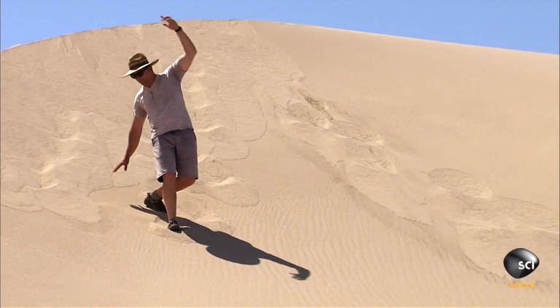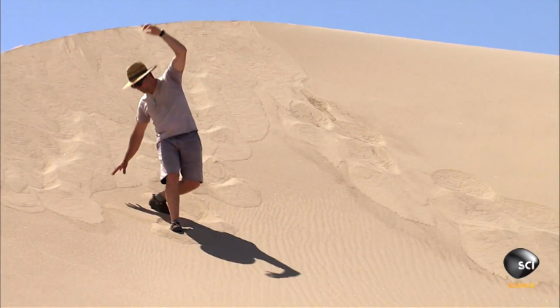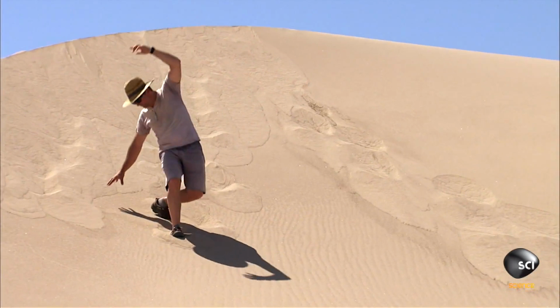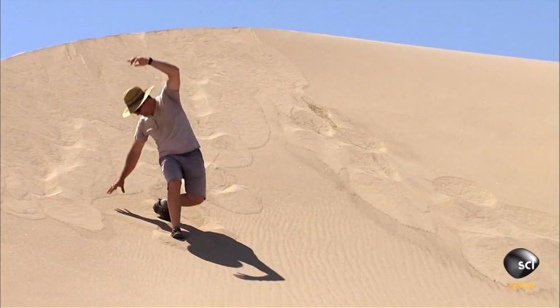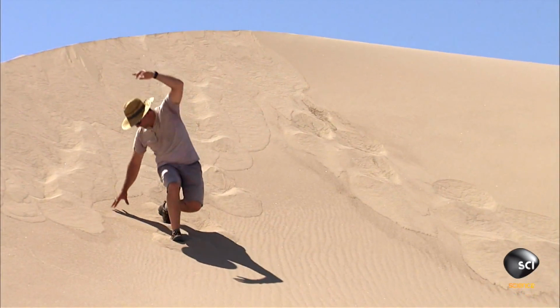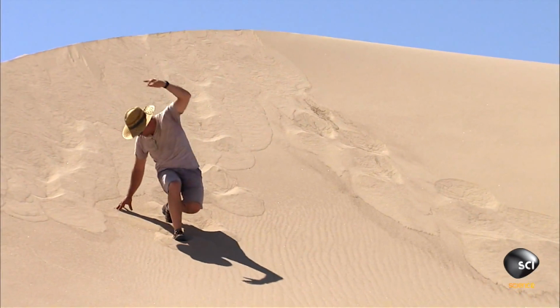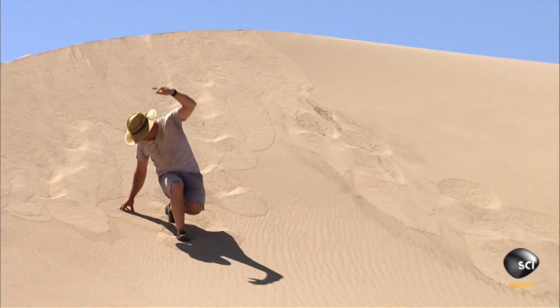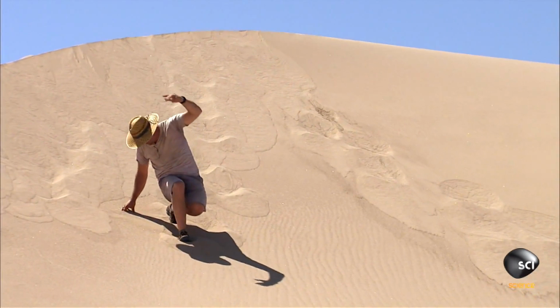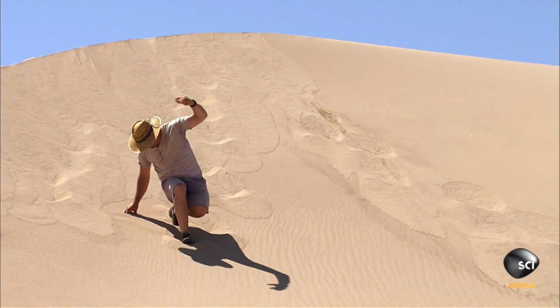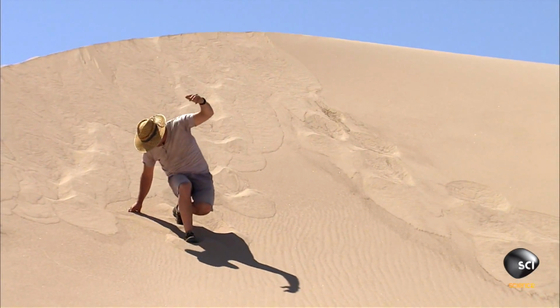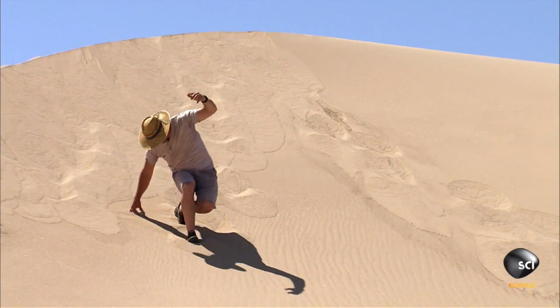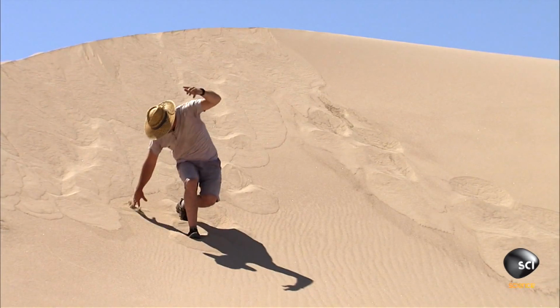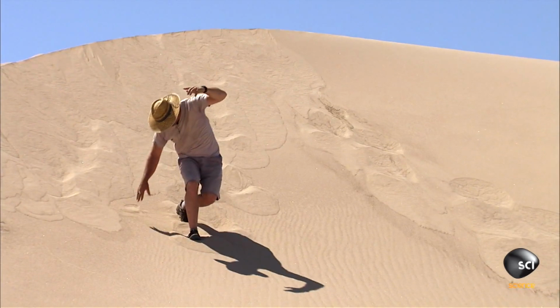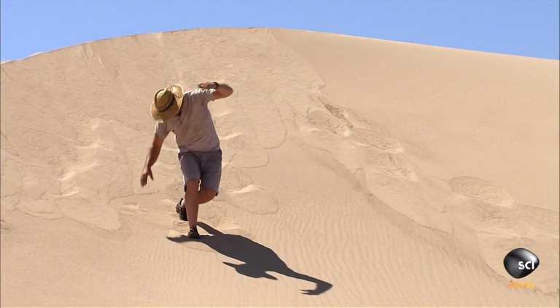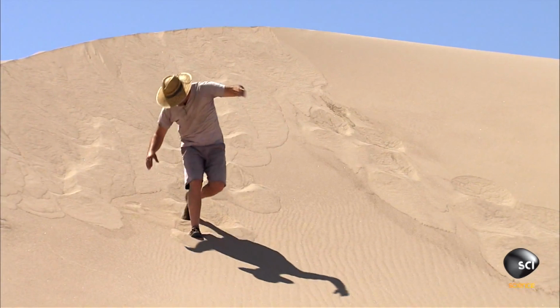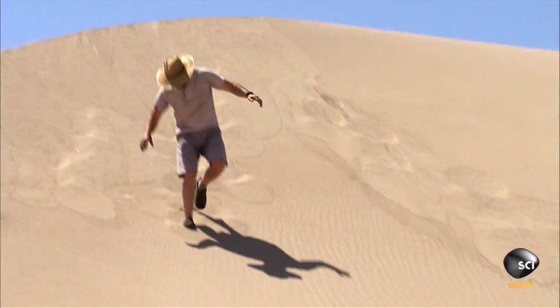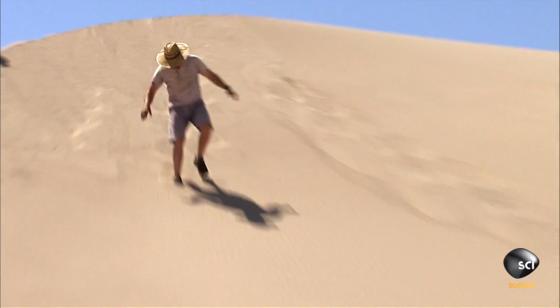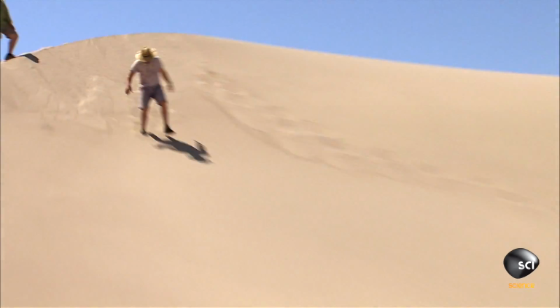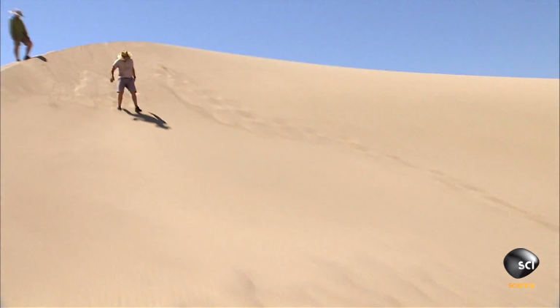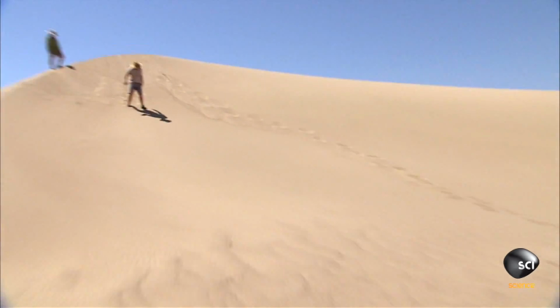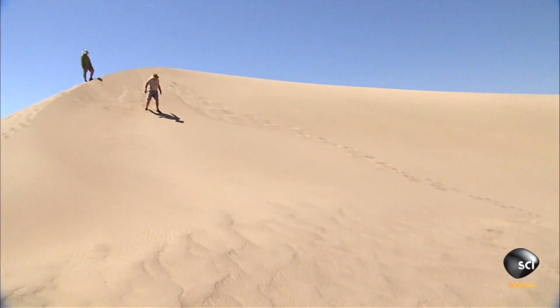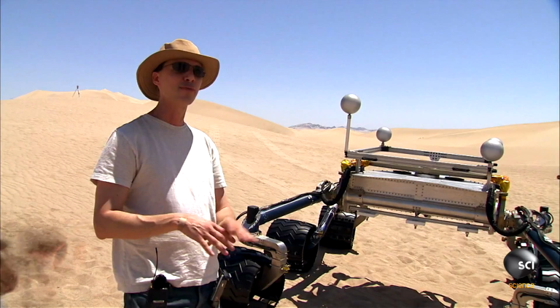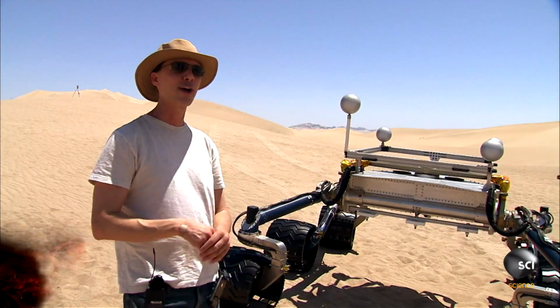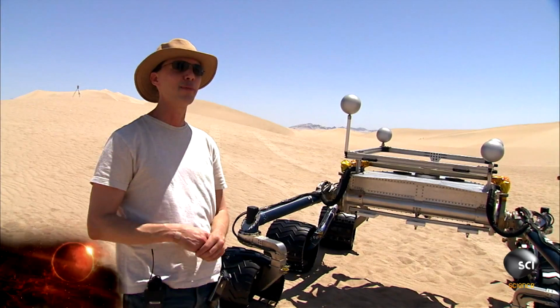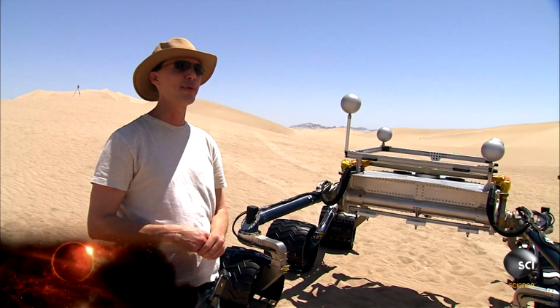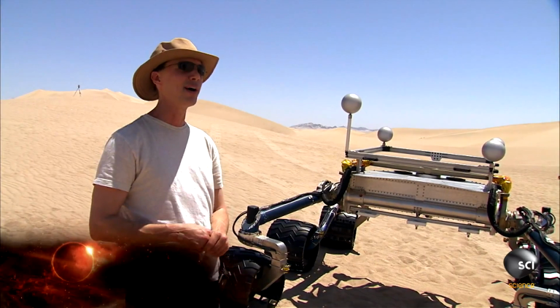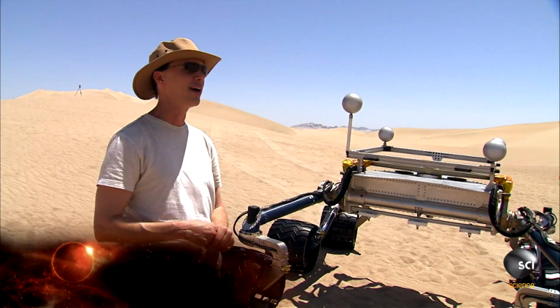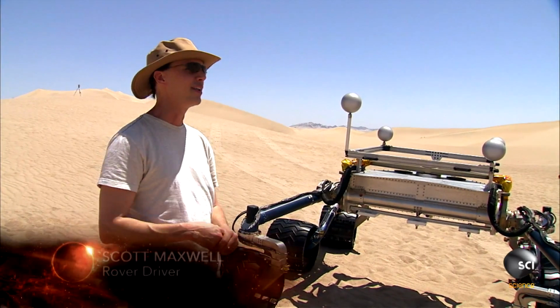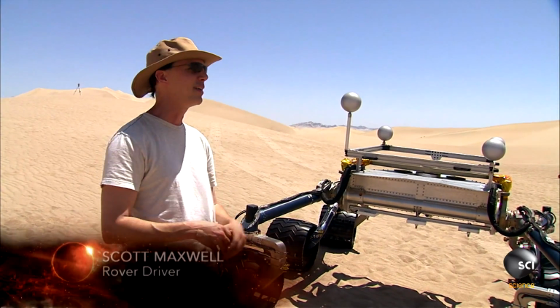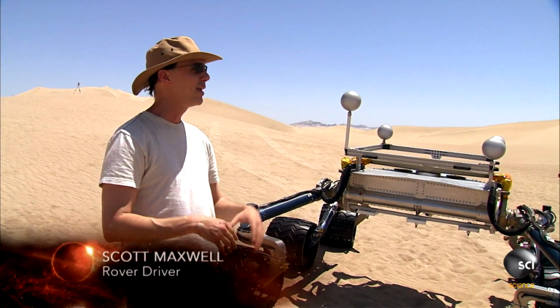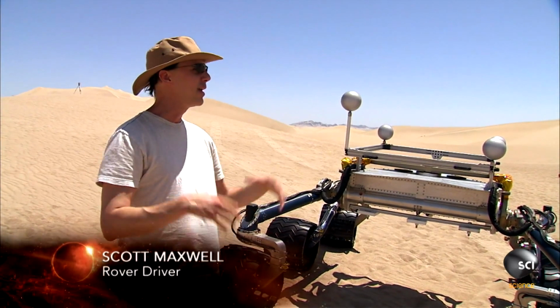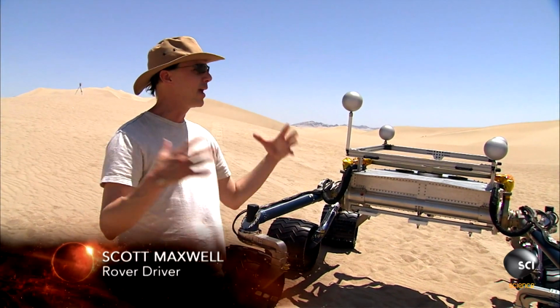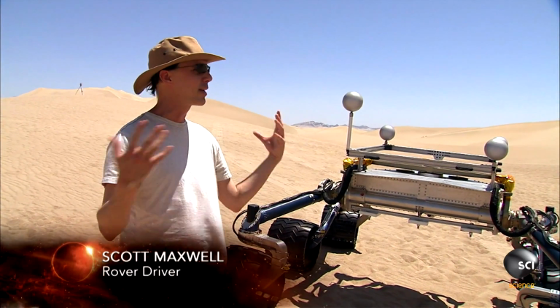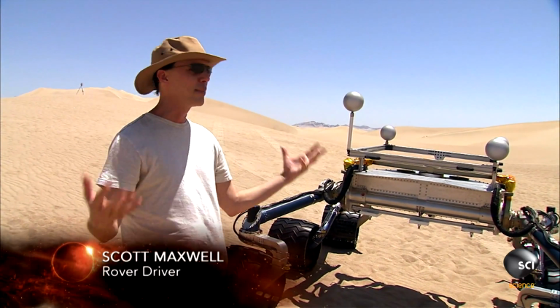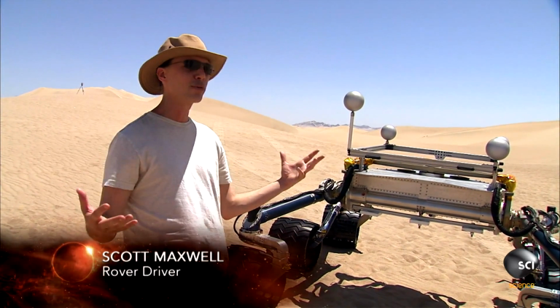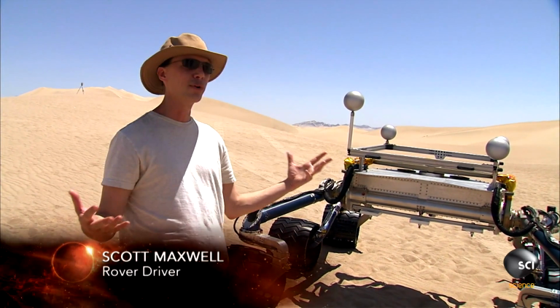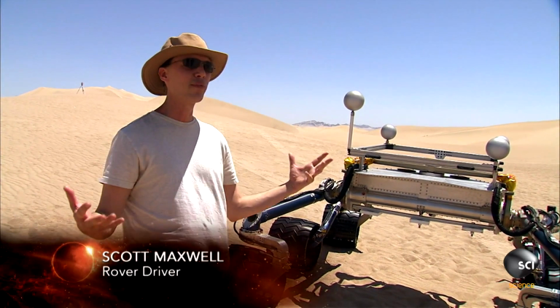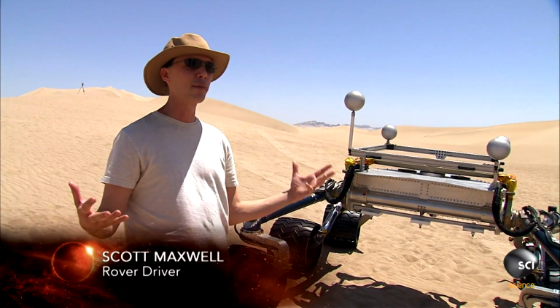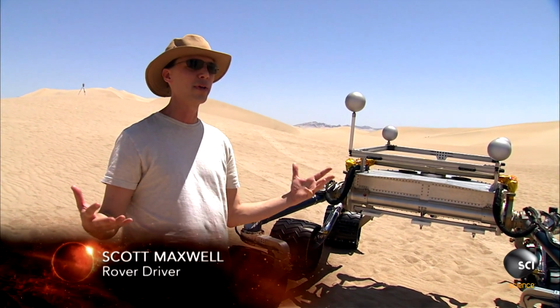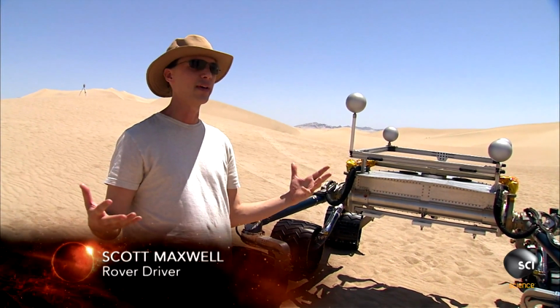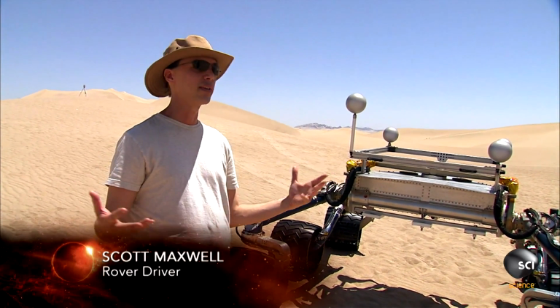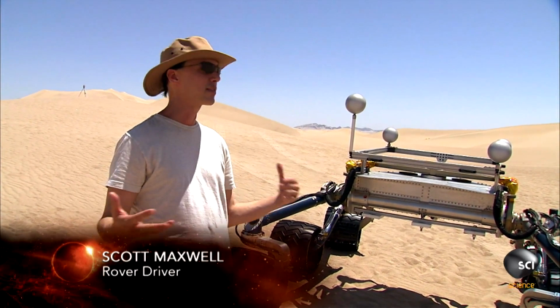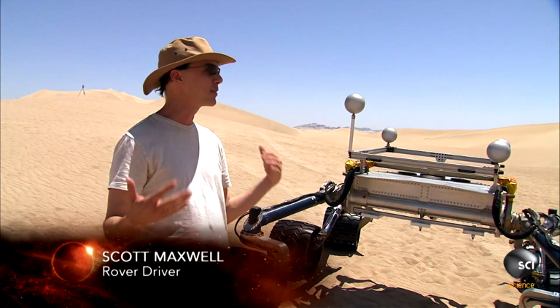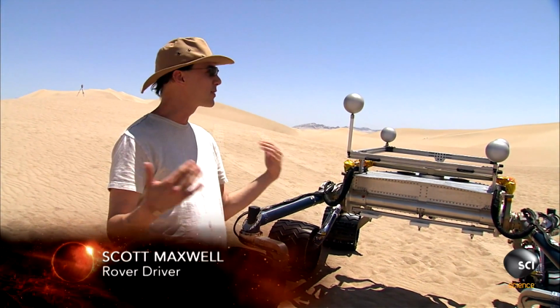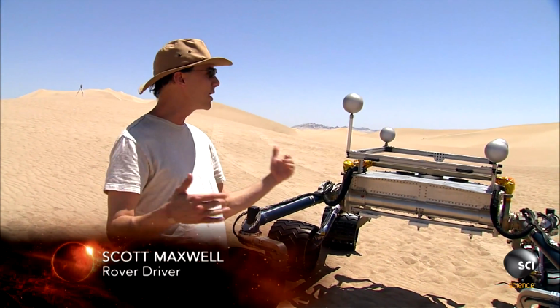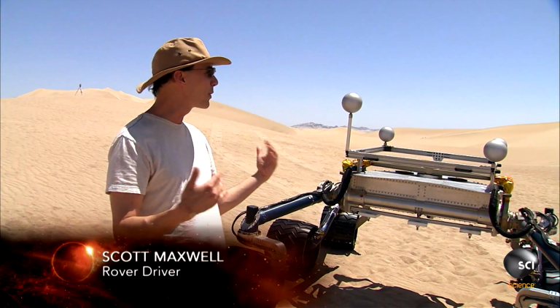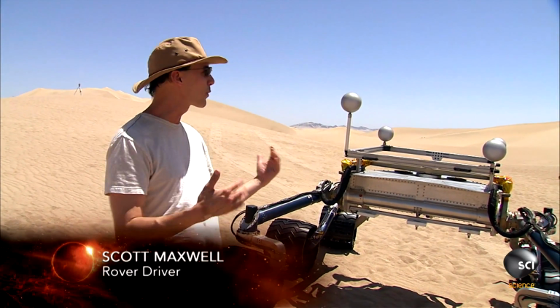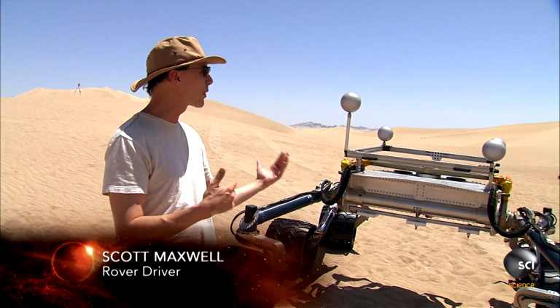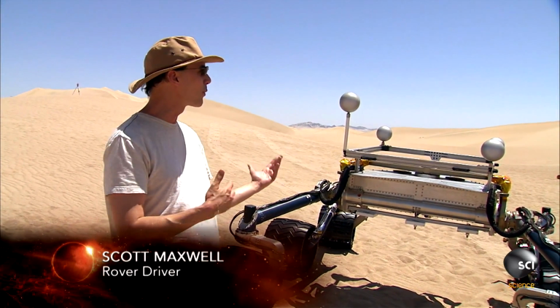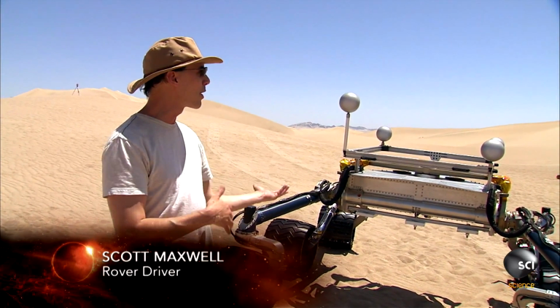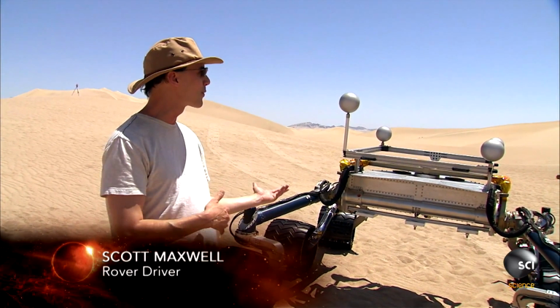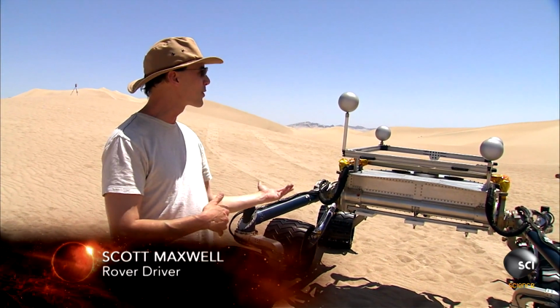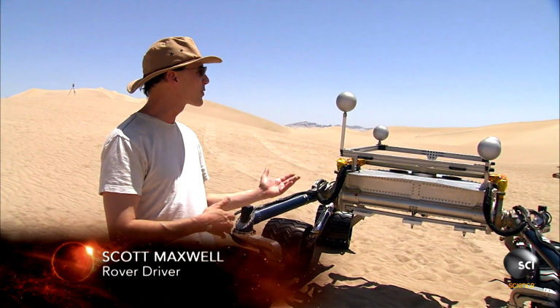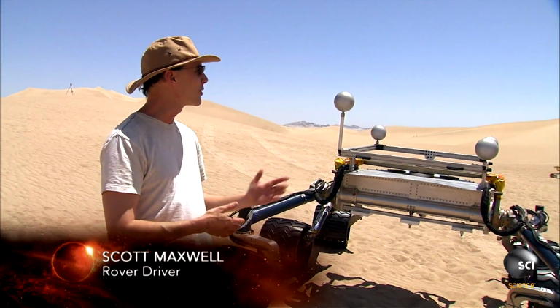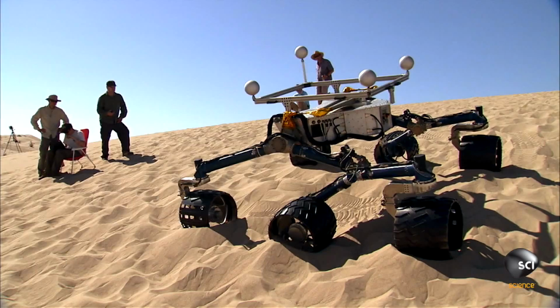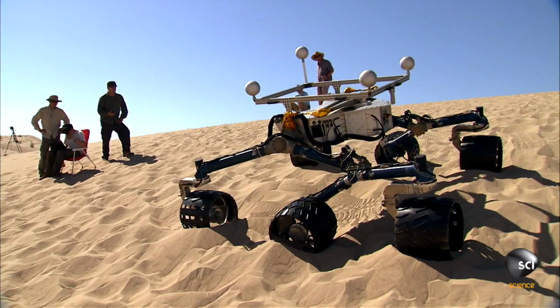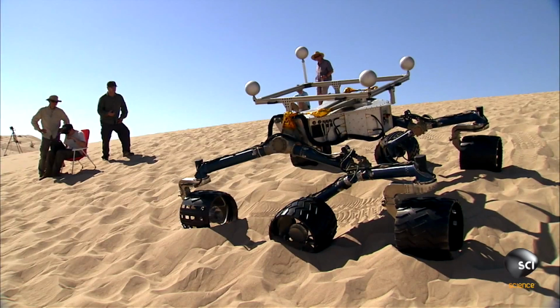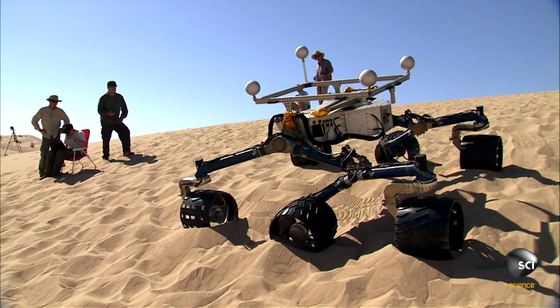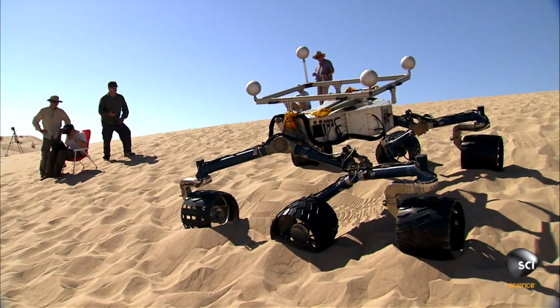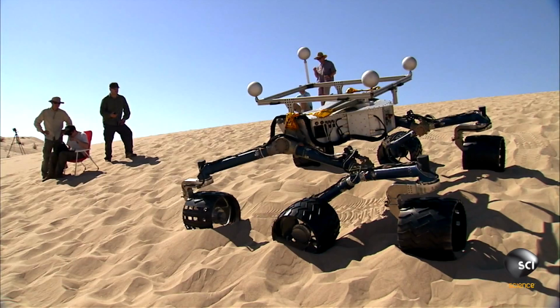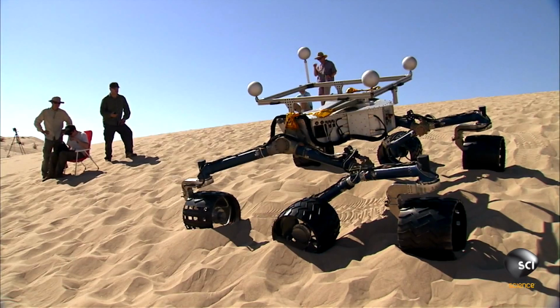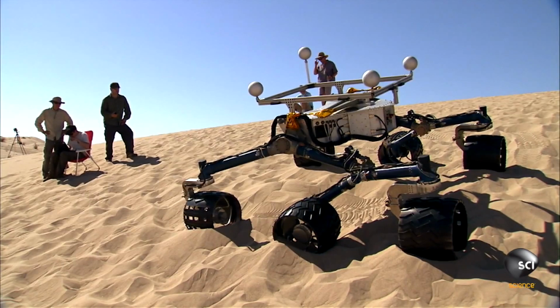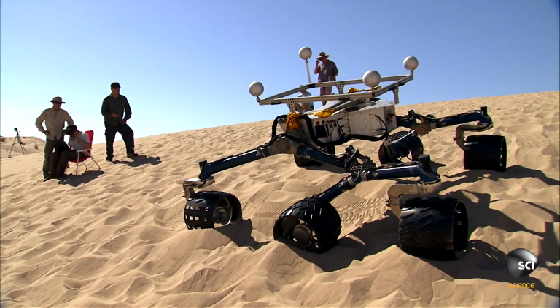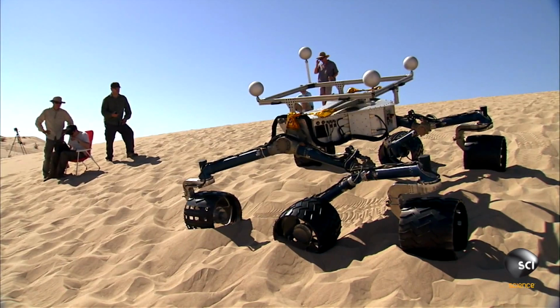It's really fun to, every once in a while, kind of leave the office environment behind and come out to an environment like this and see what the real rovers are going to be doing on Mars.